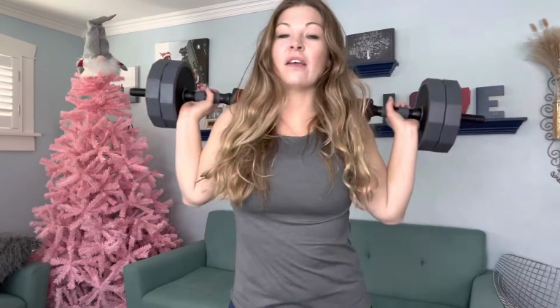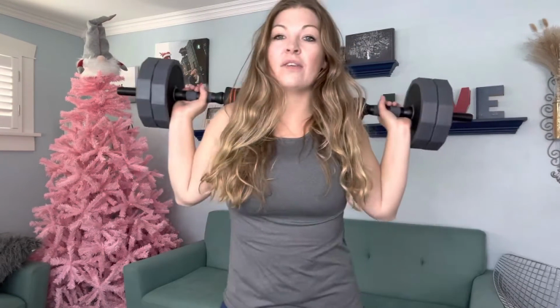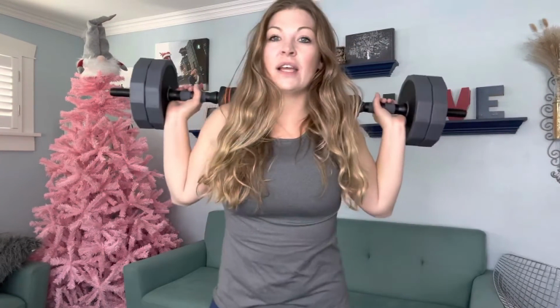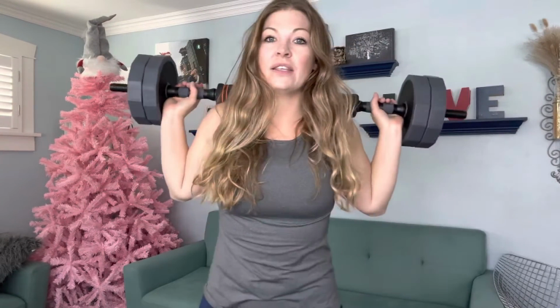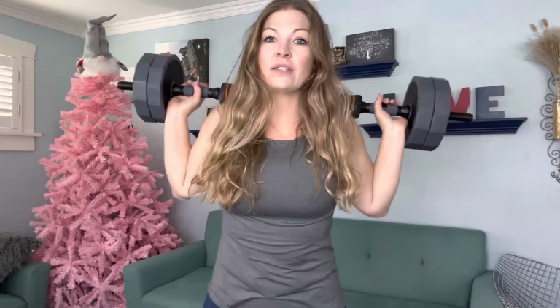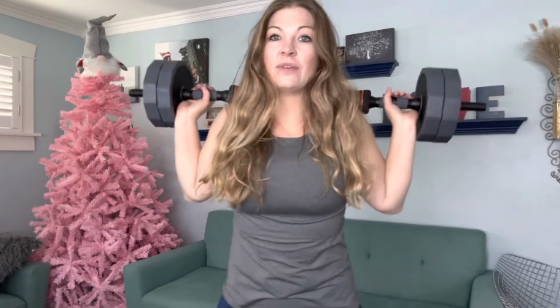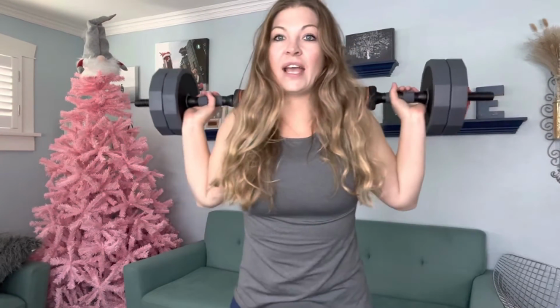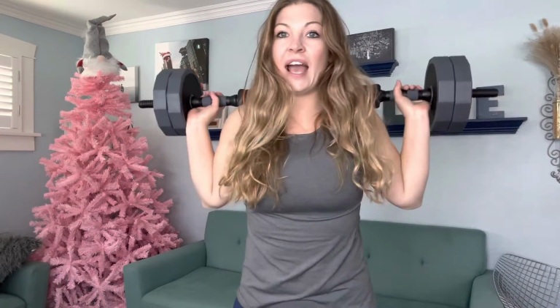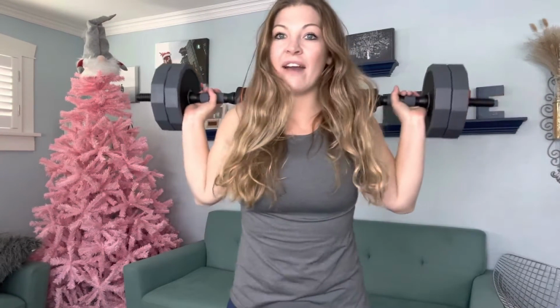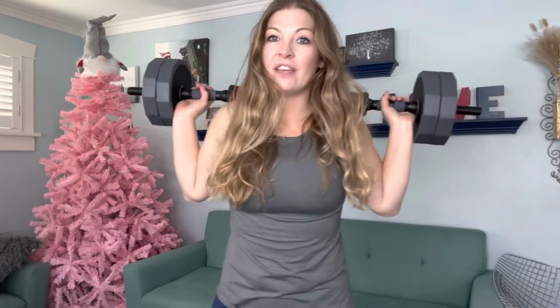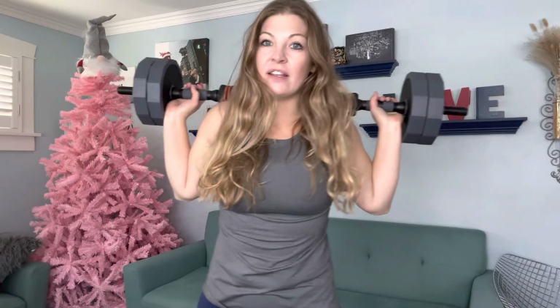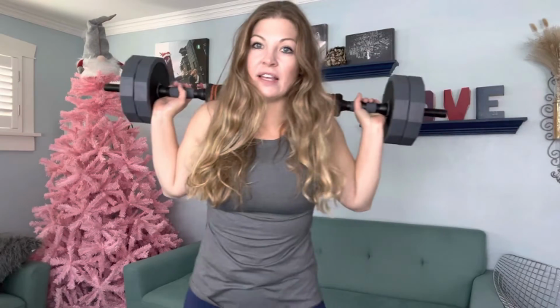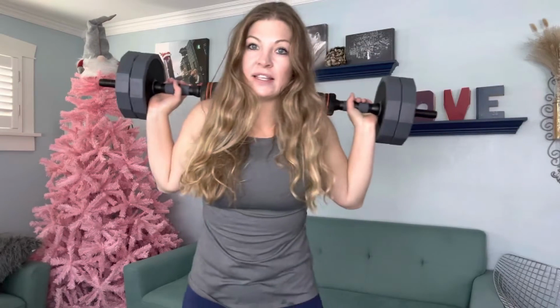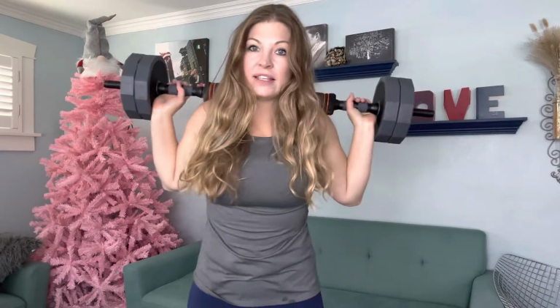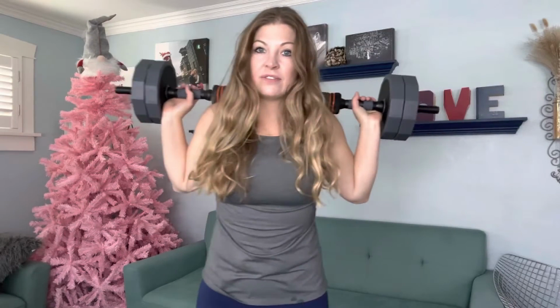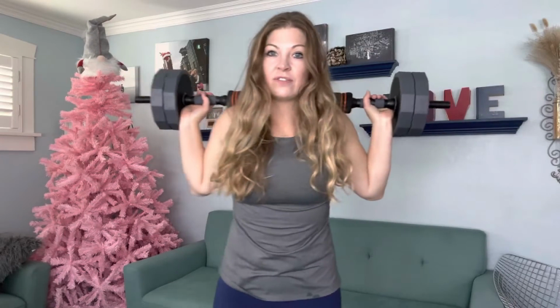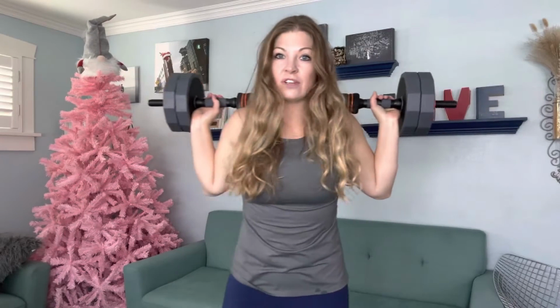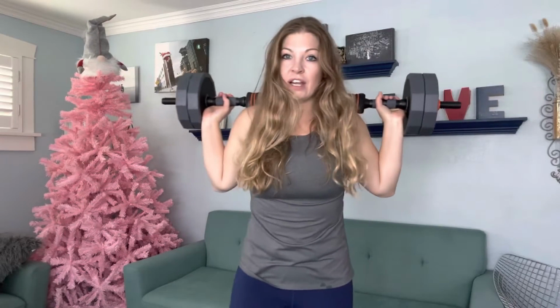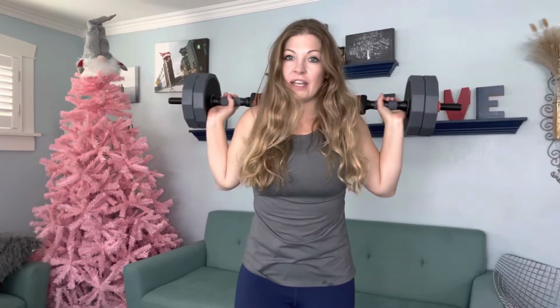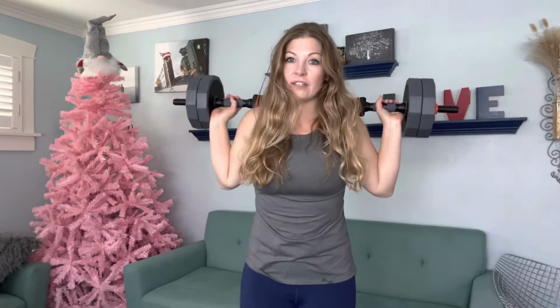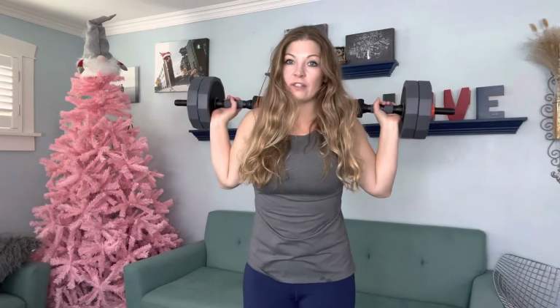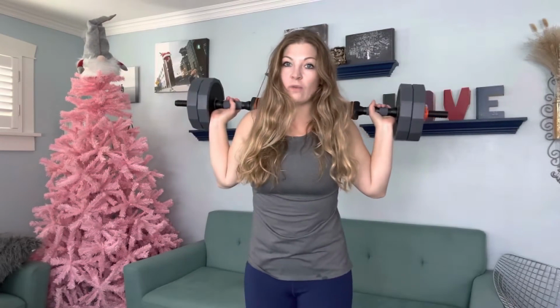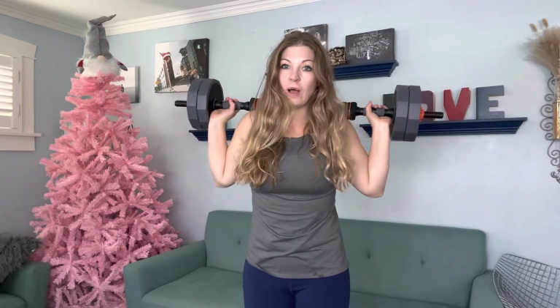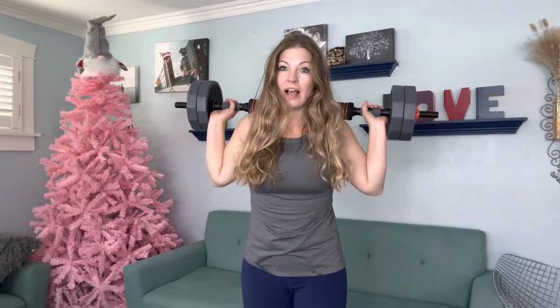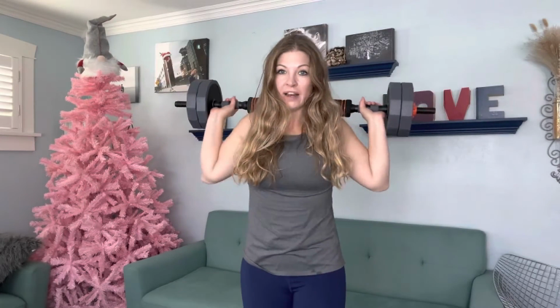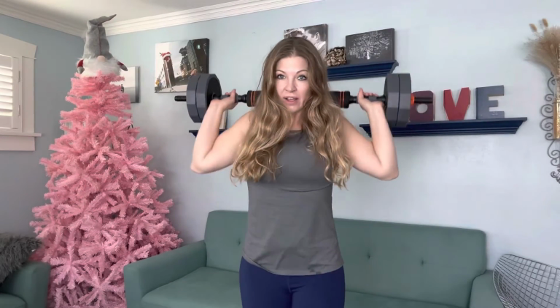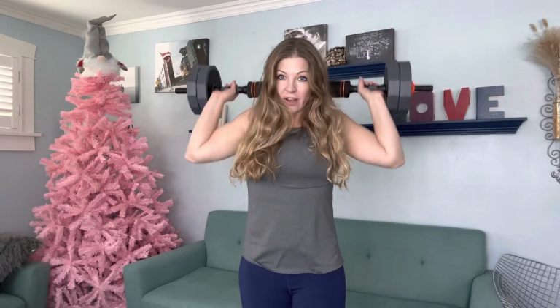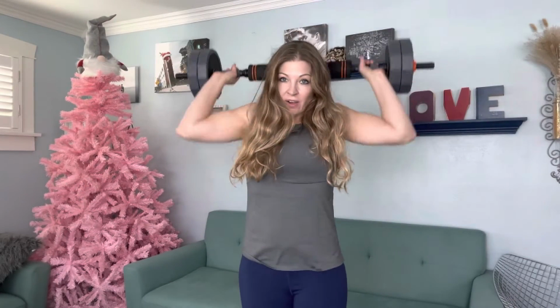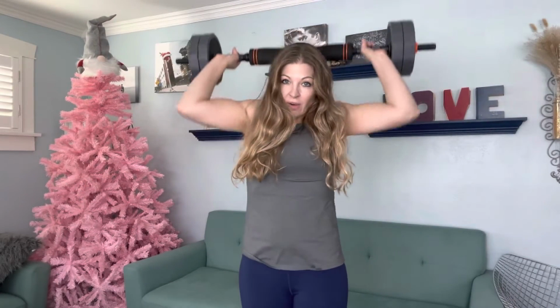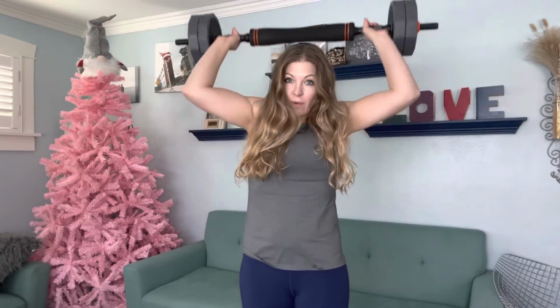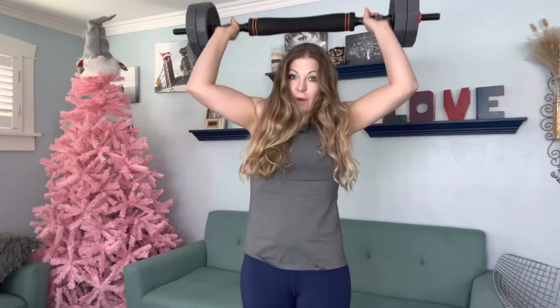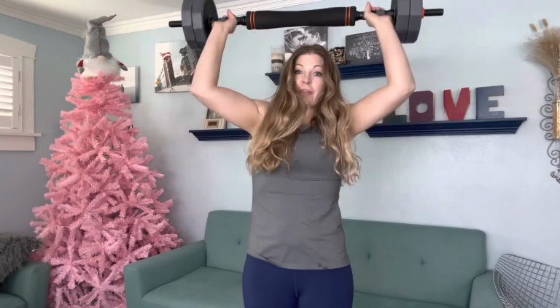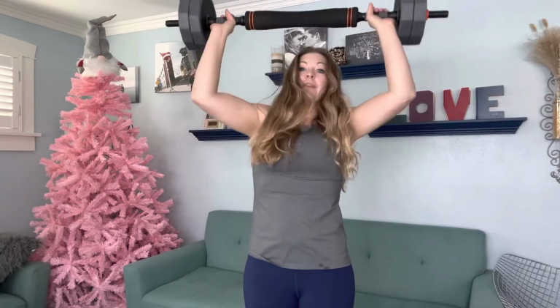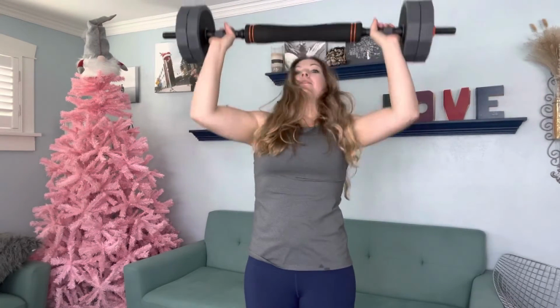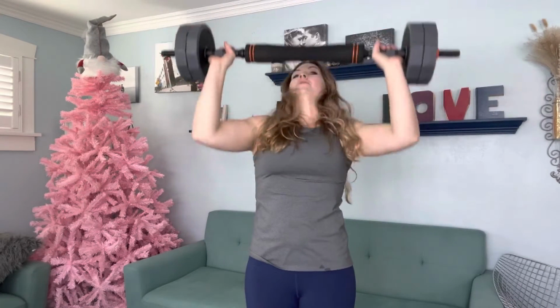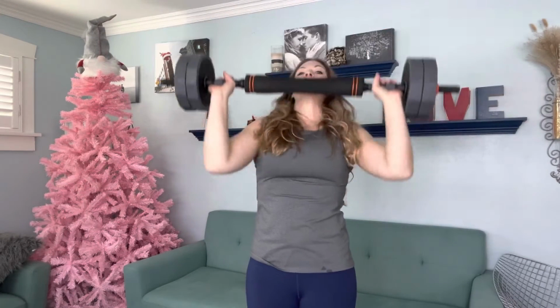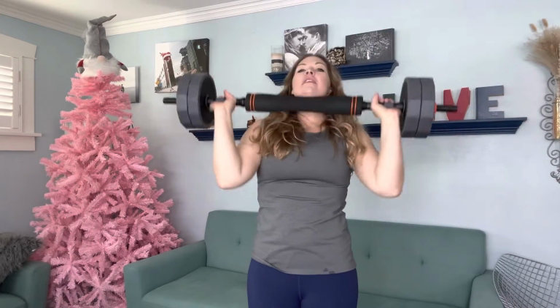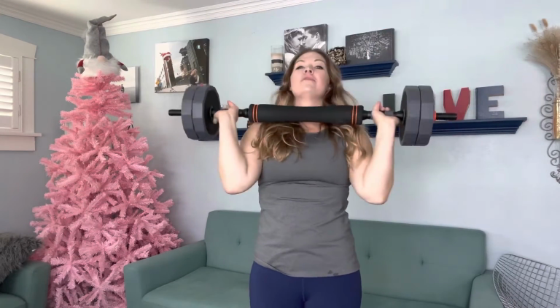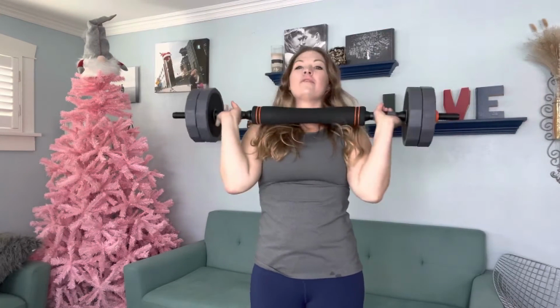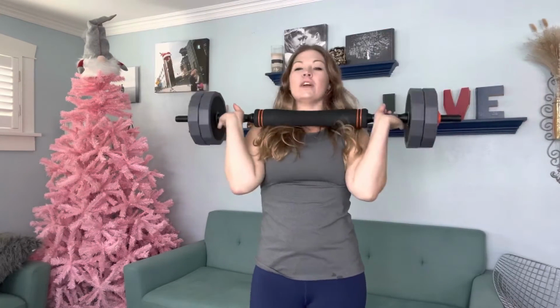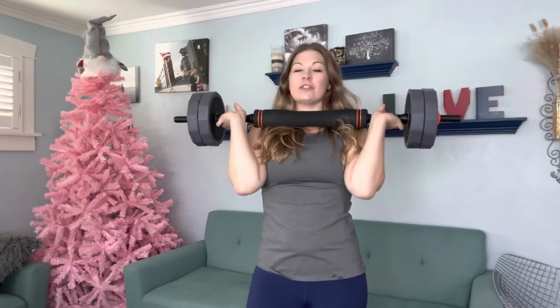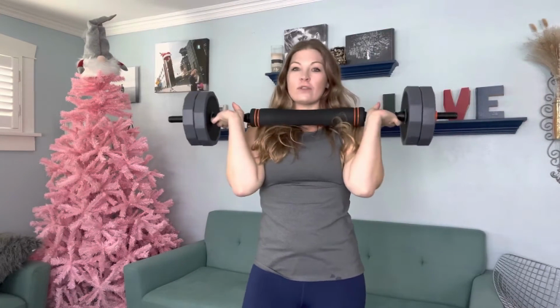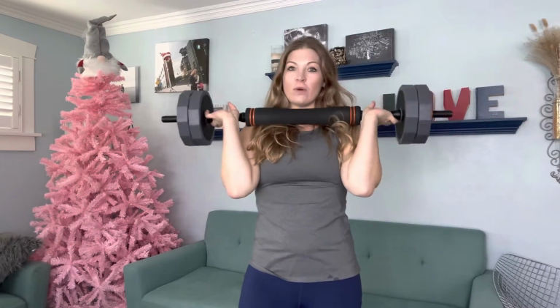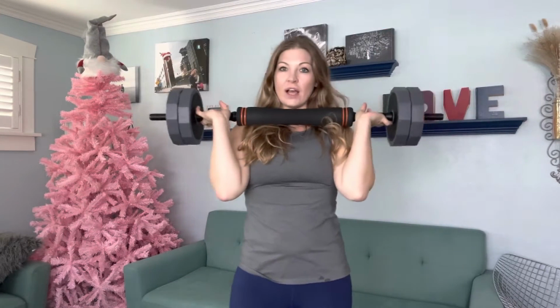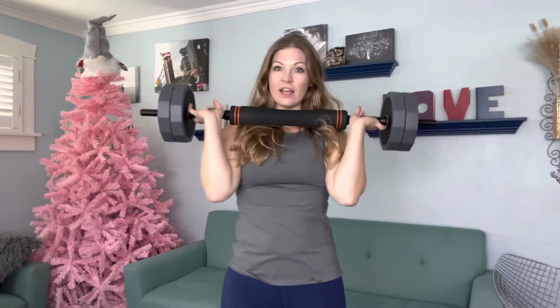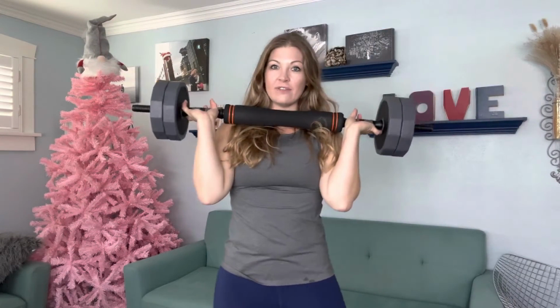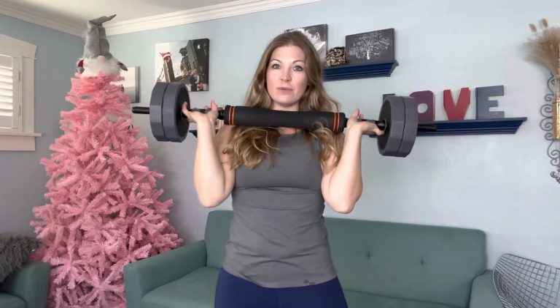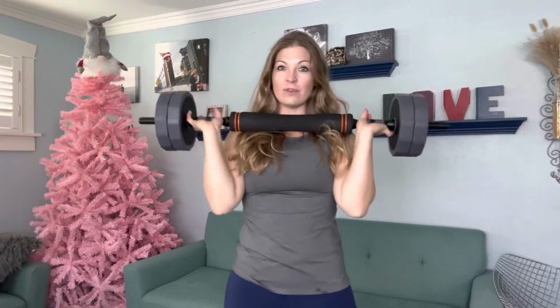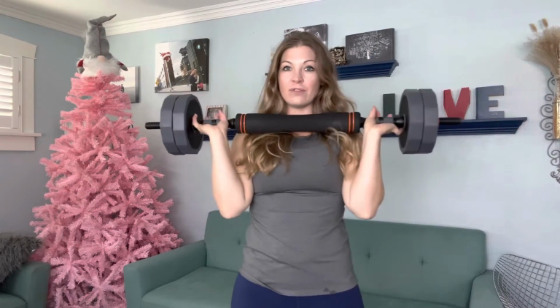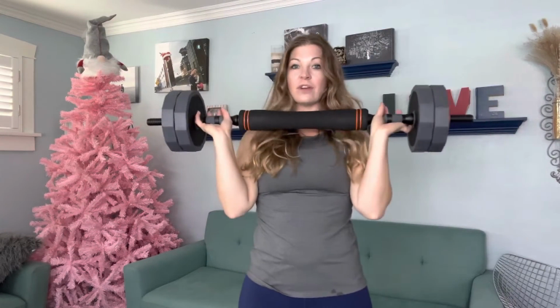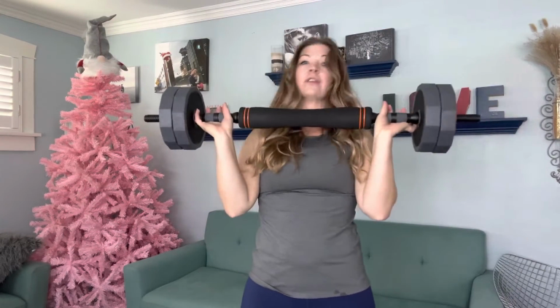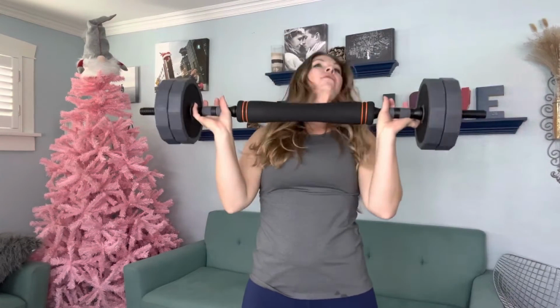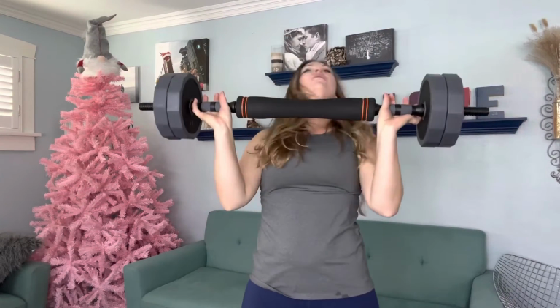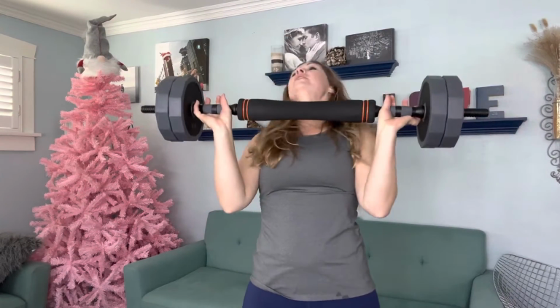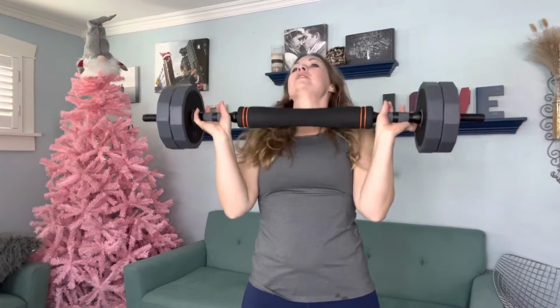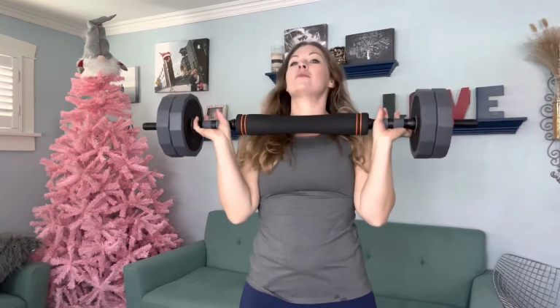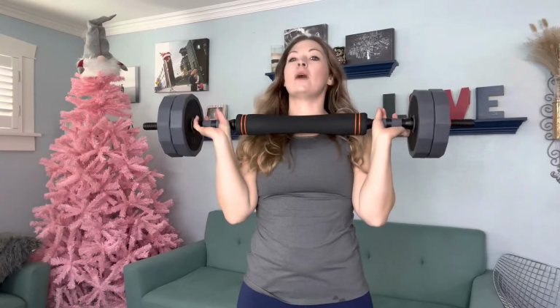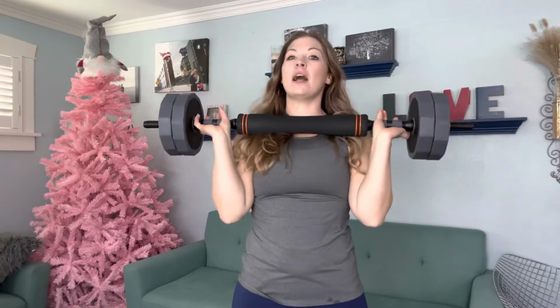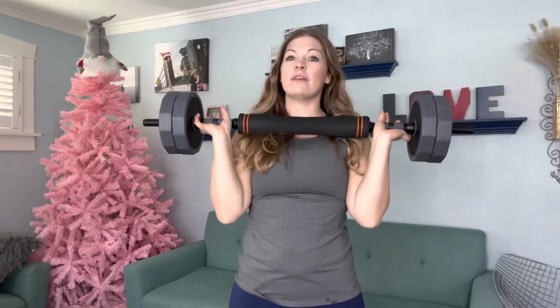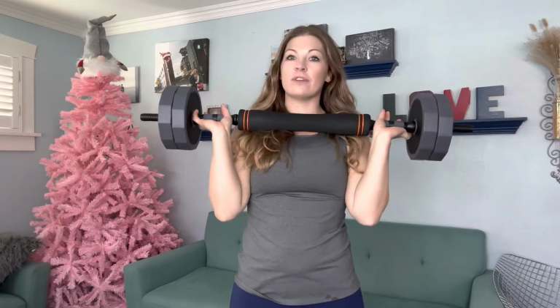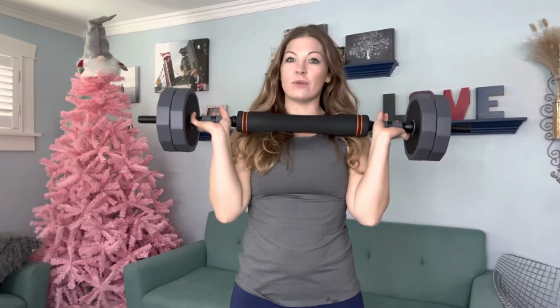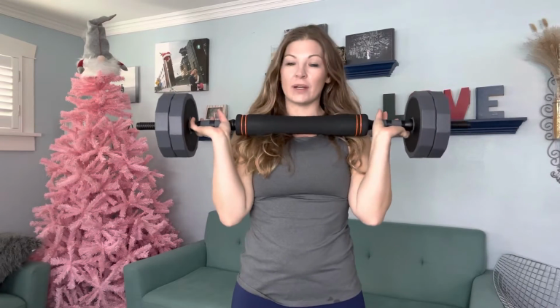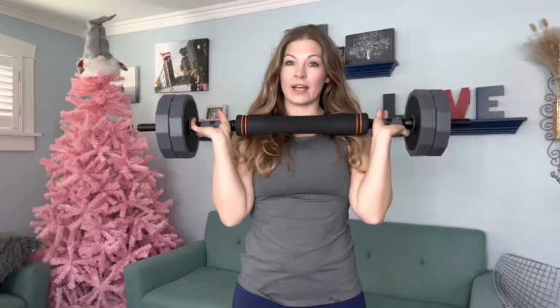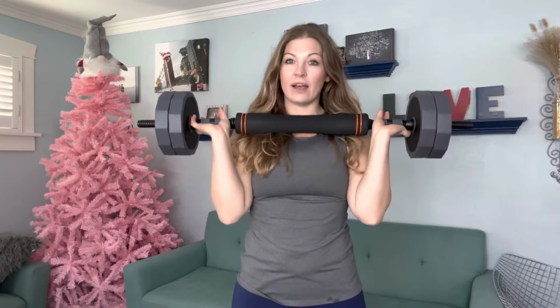You can hold it like this for a squat, or you can do a front squat if you prefer a front squat for your workout.